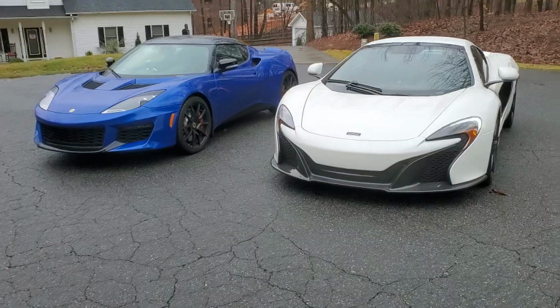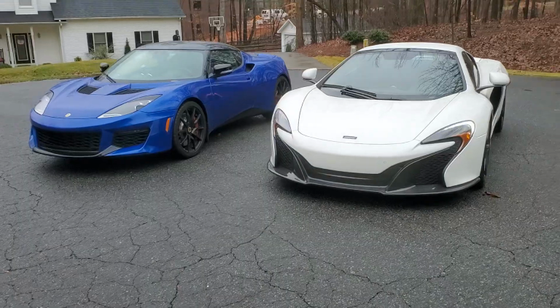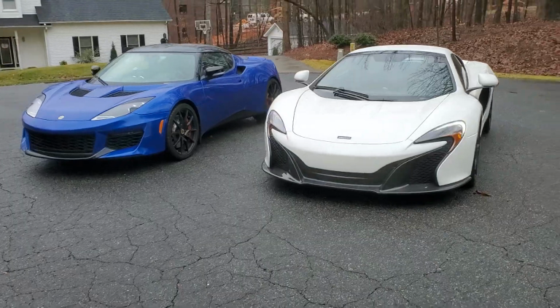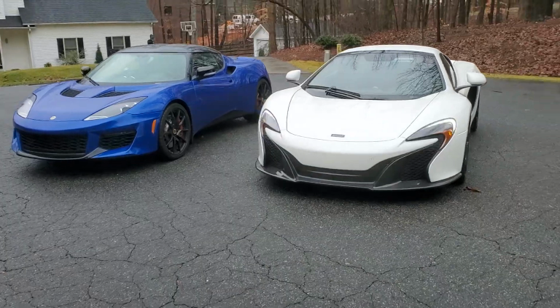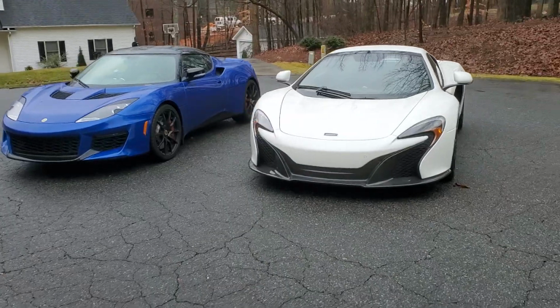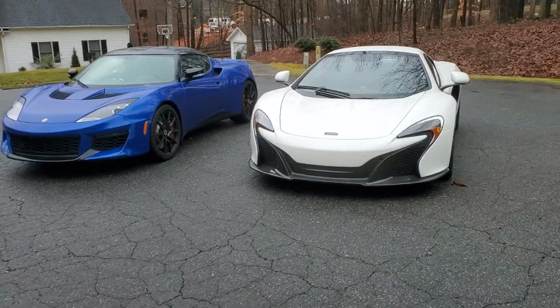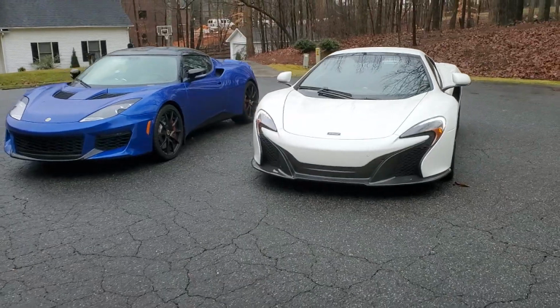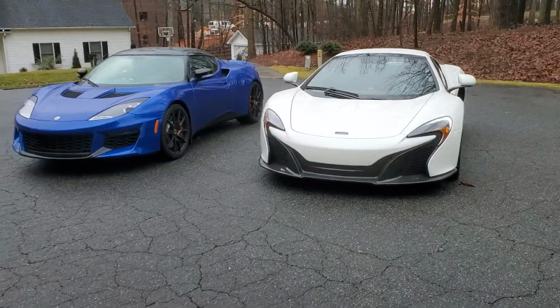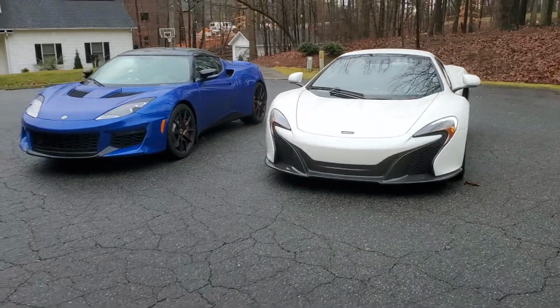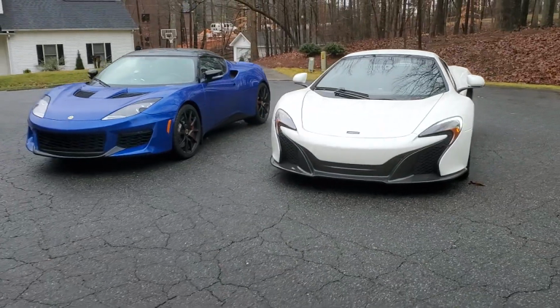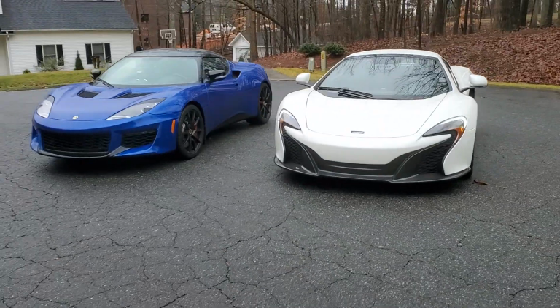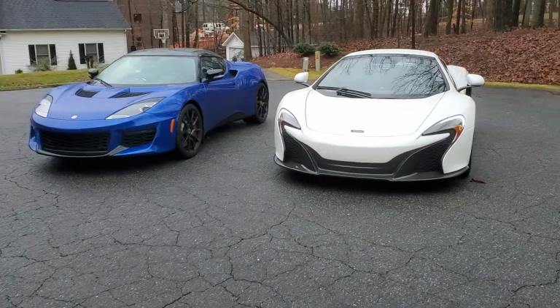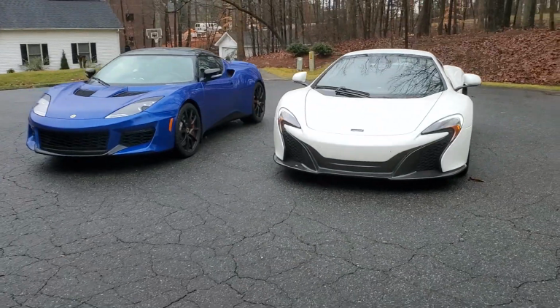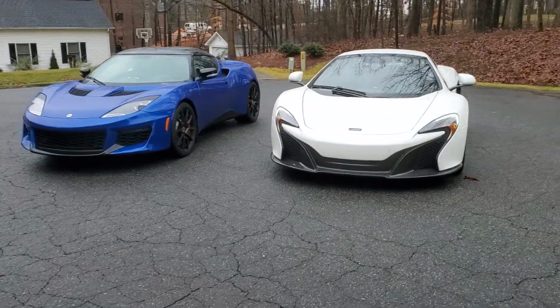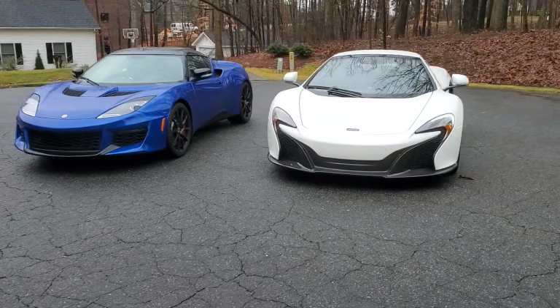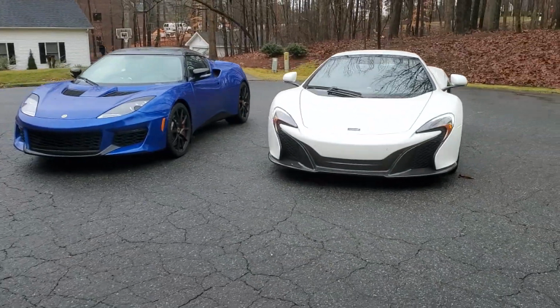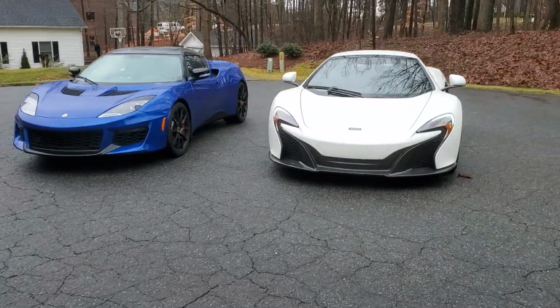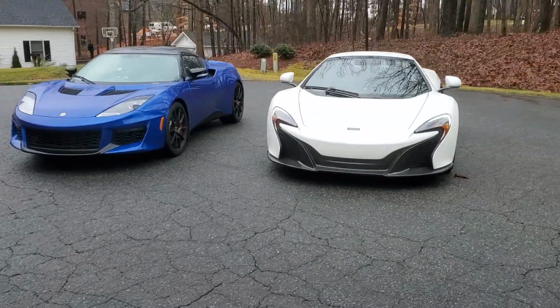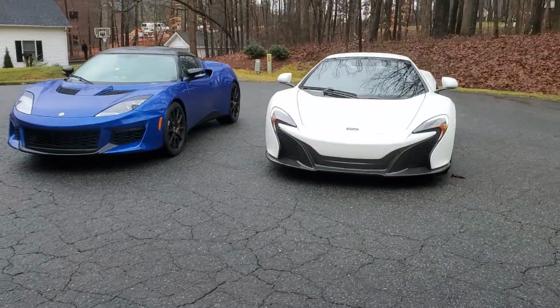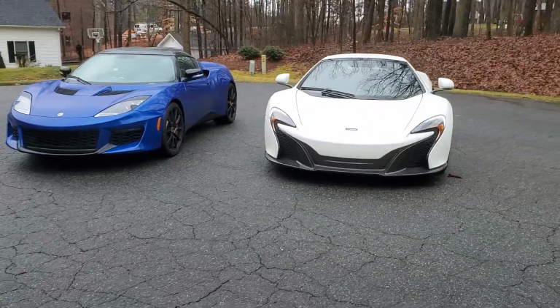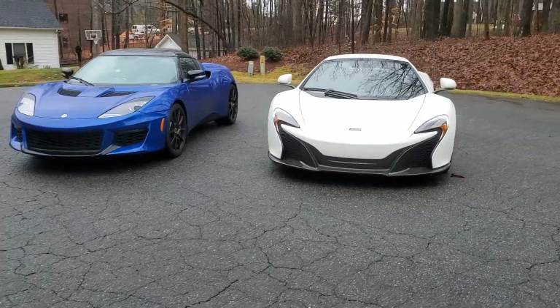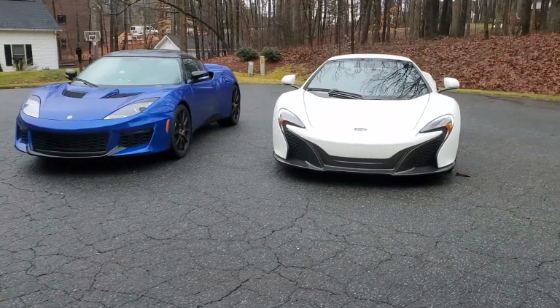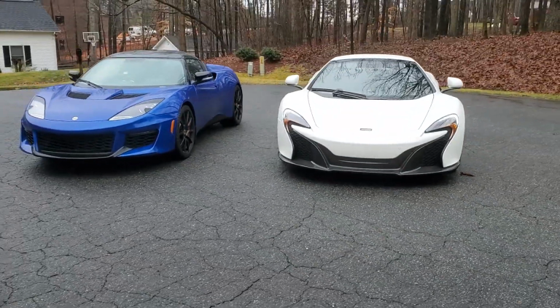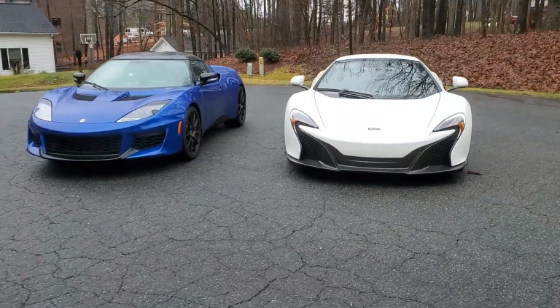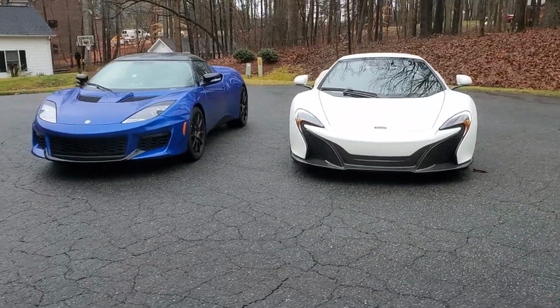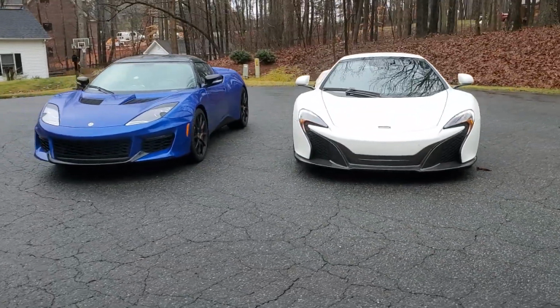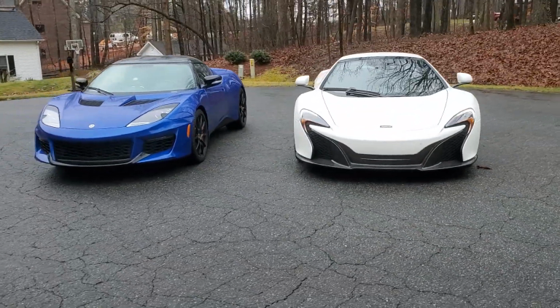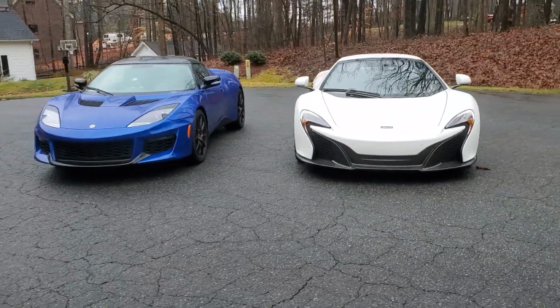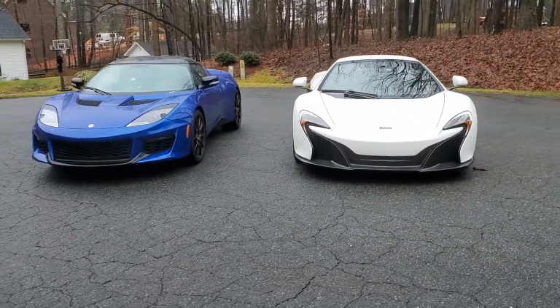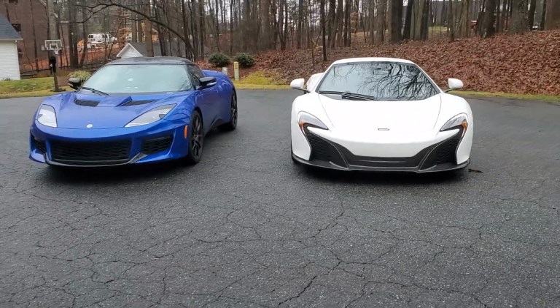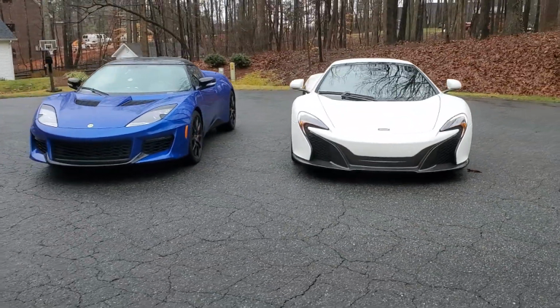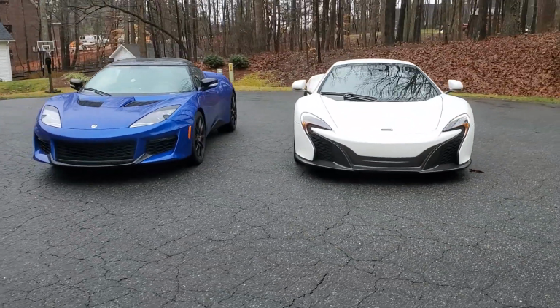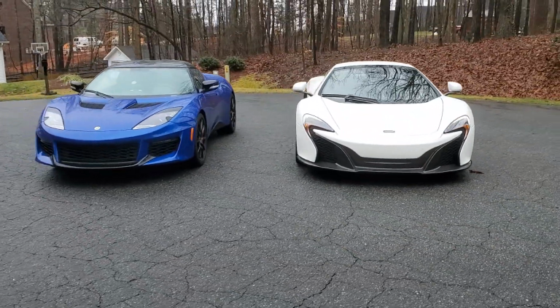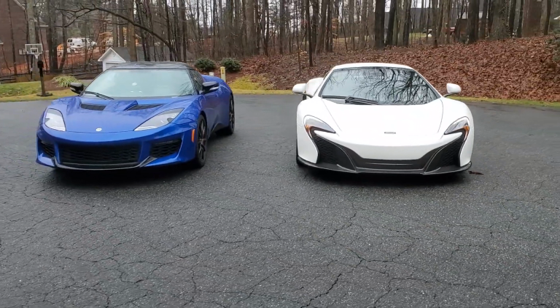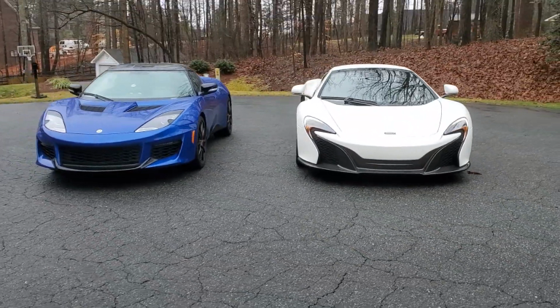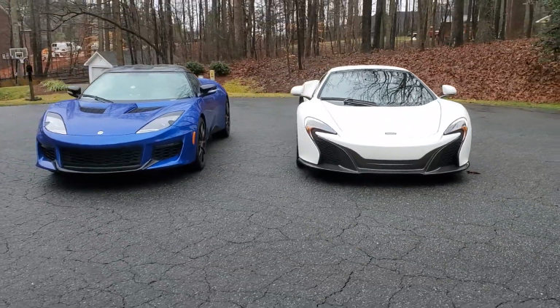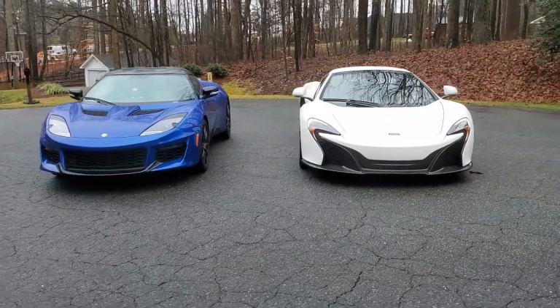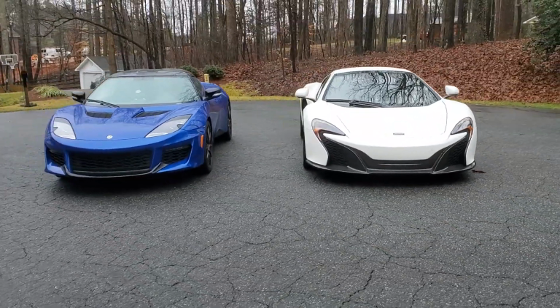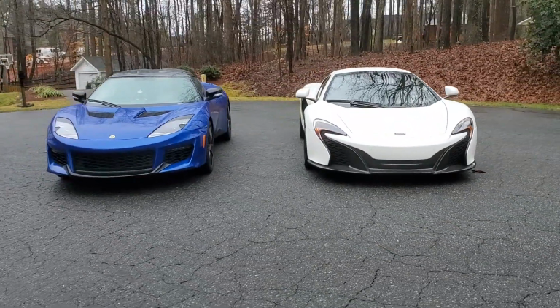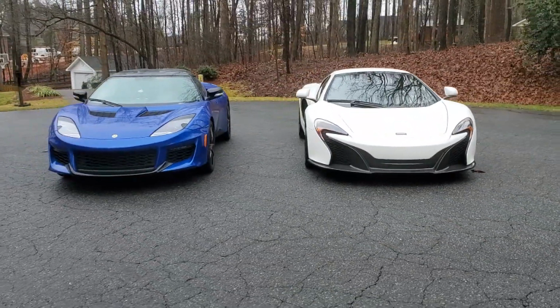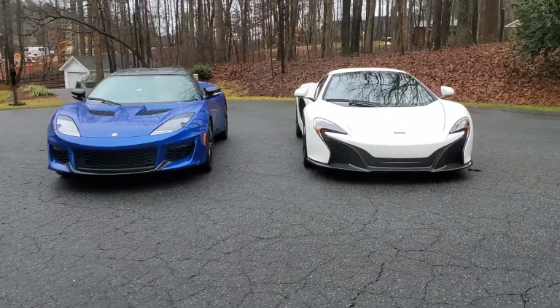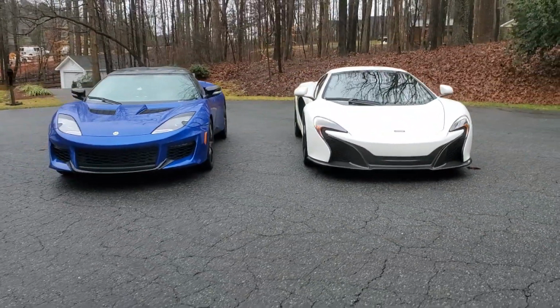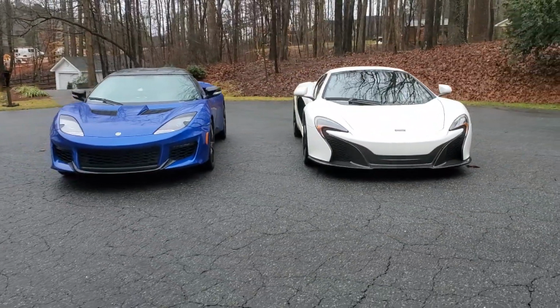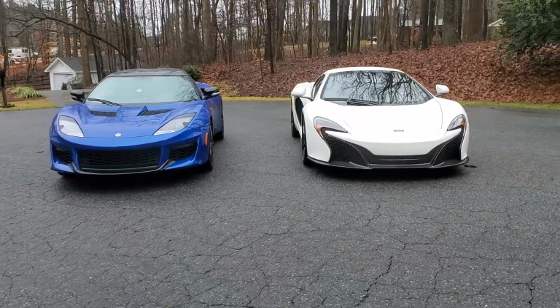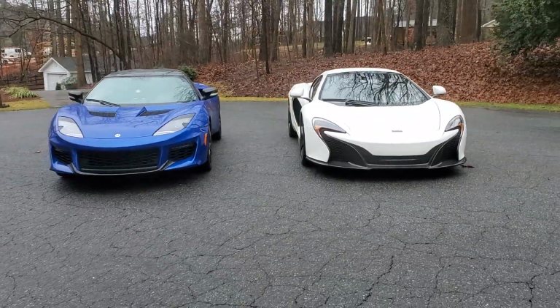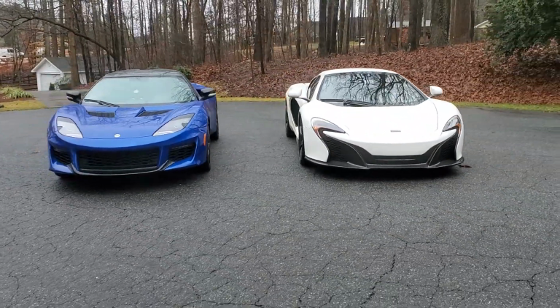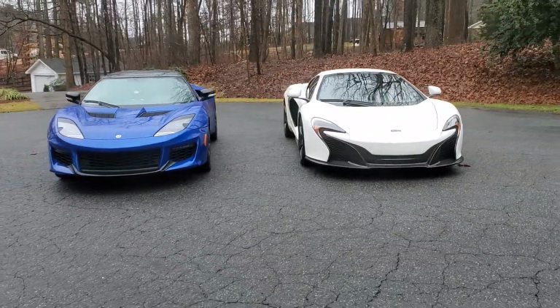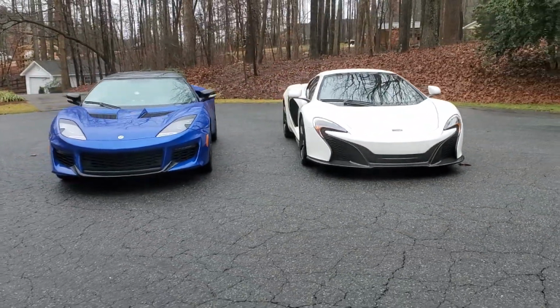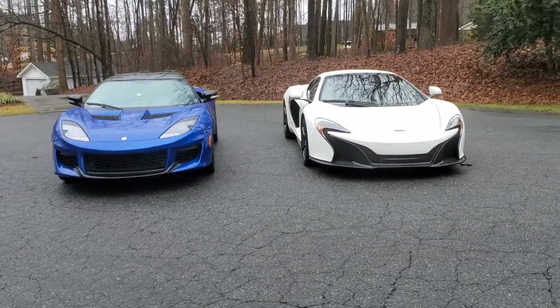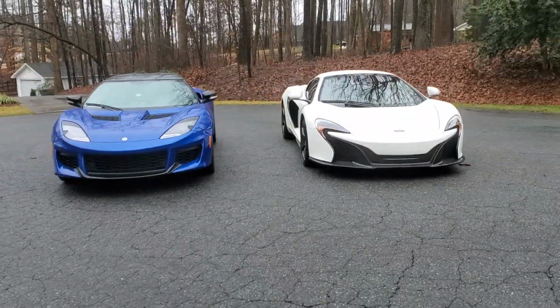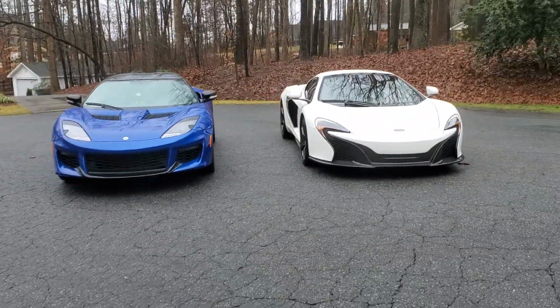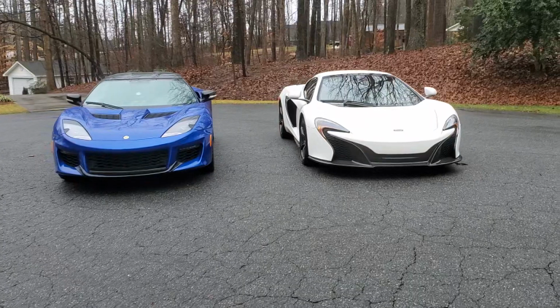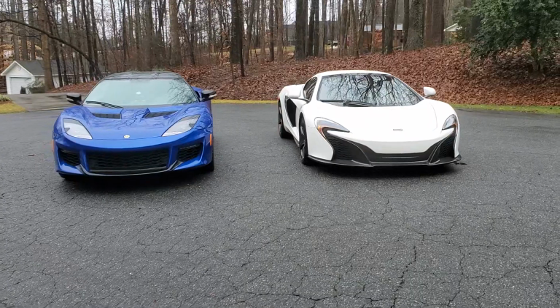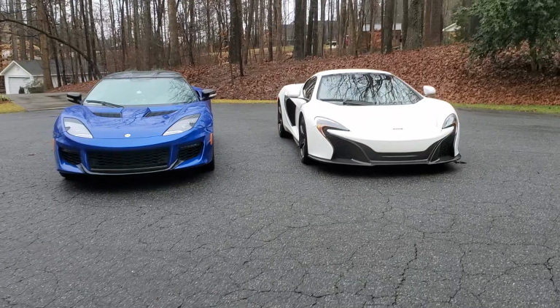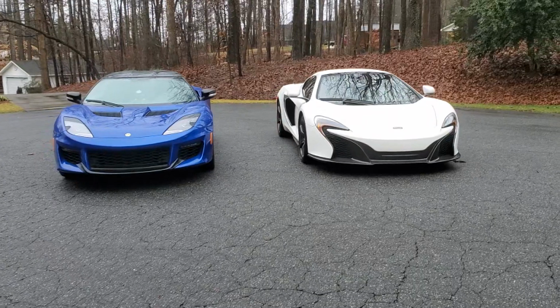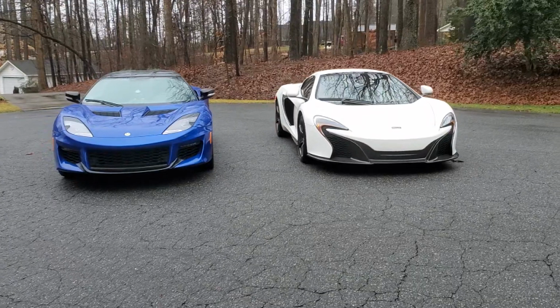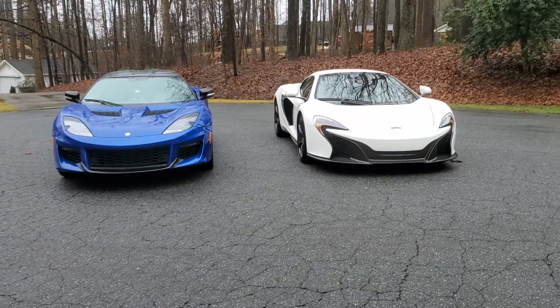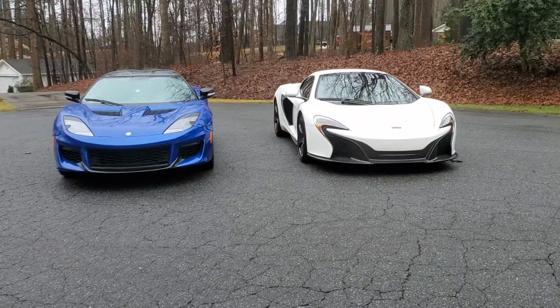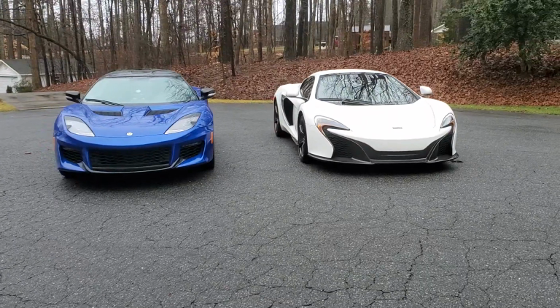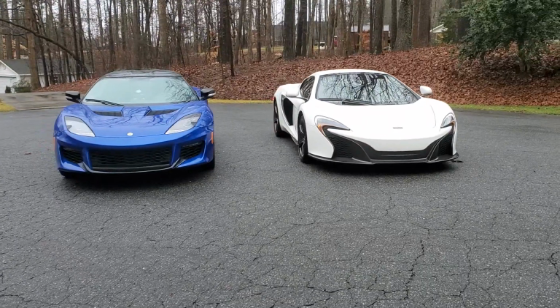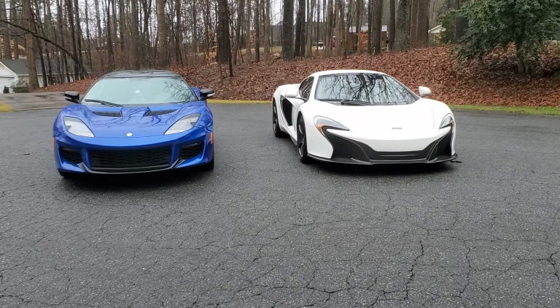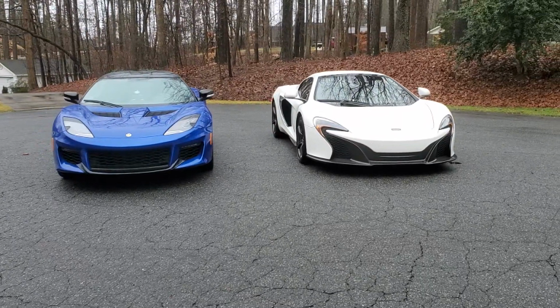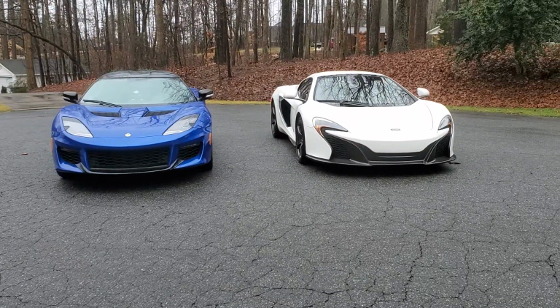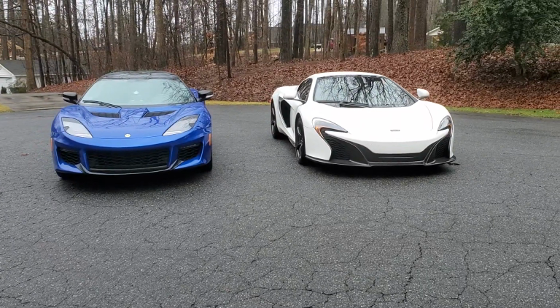I just want to do a quick walk around video of both of them. I think they look pretty good together.